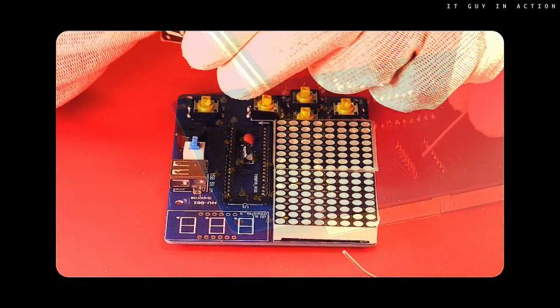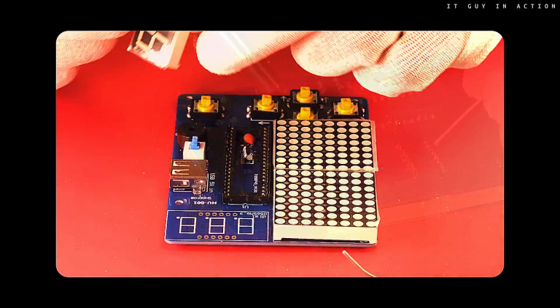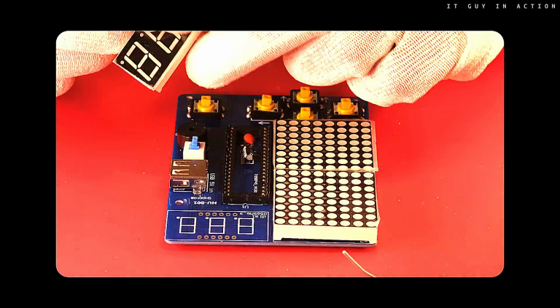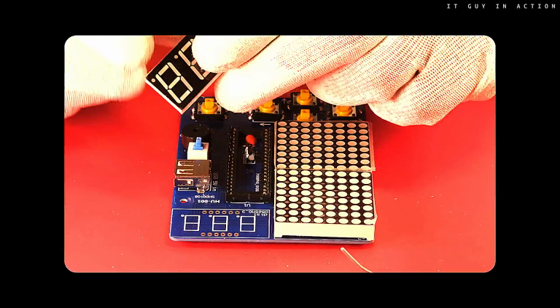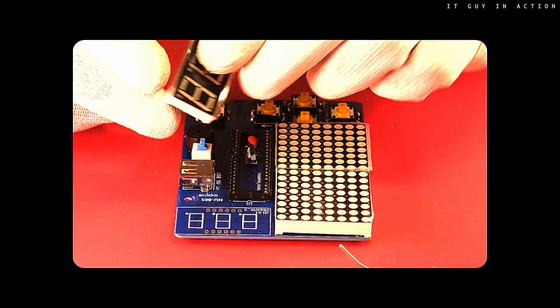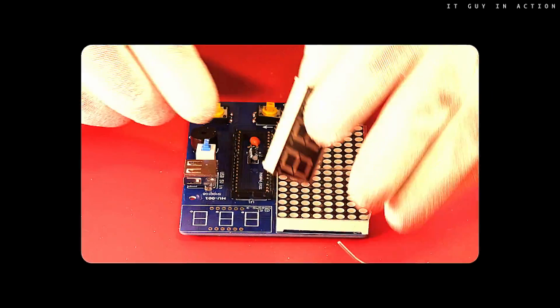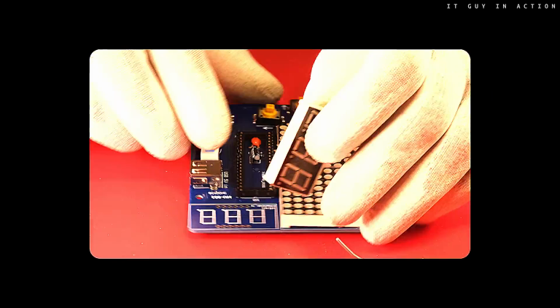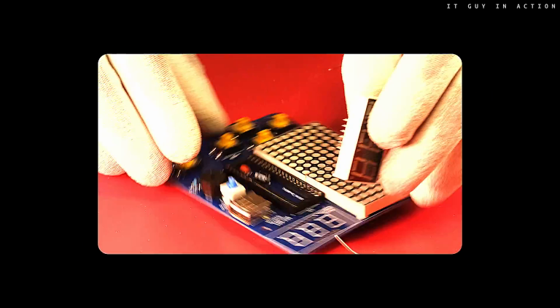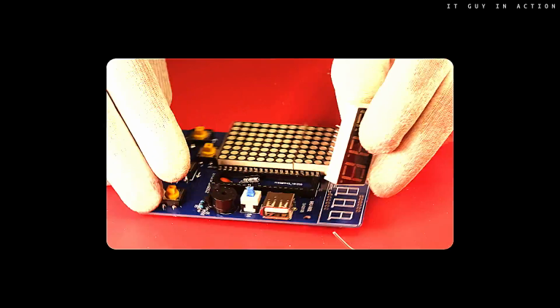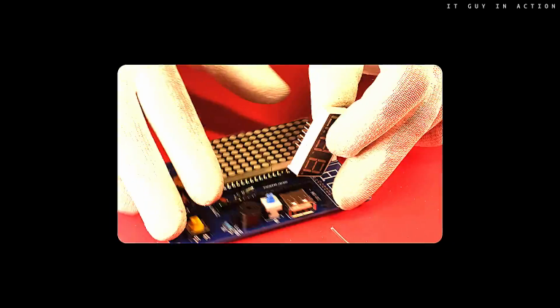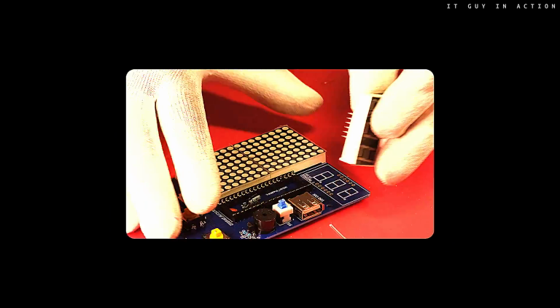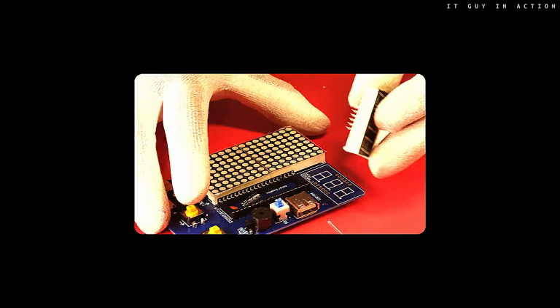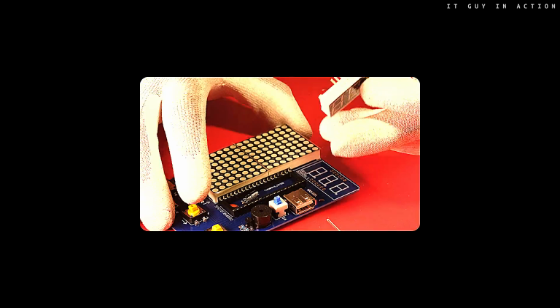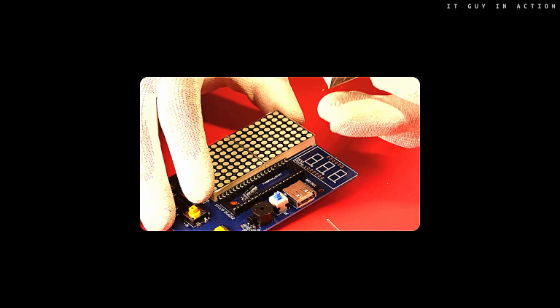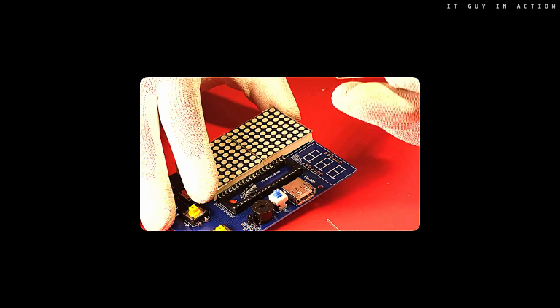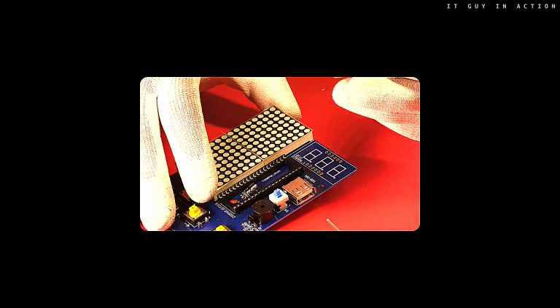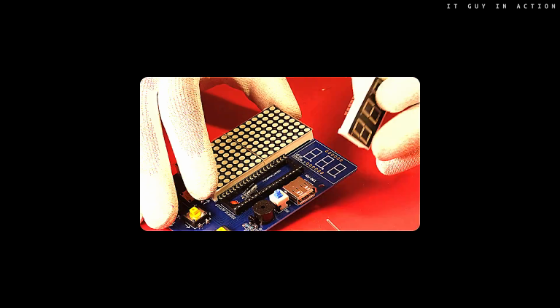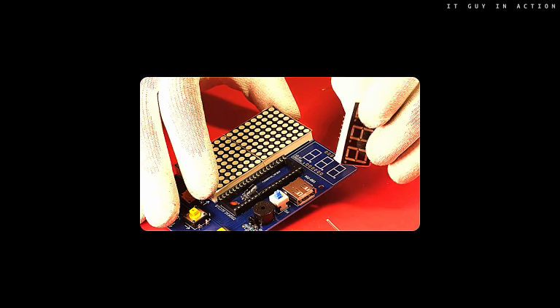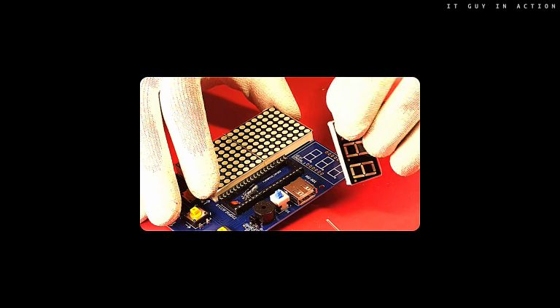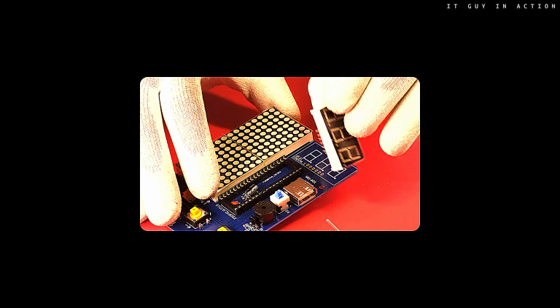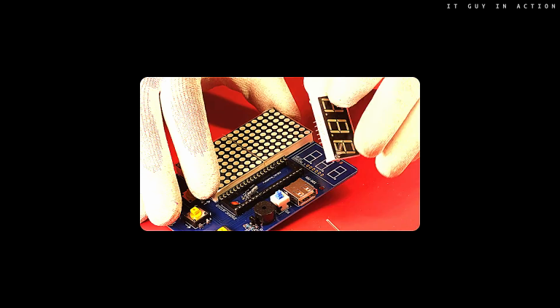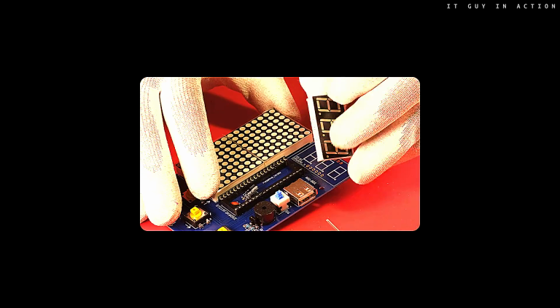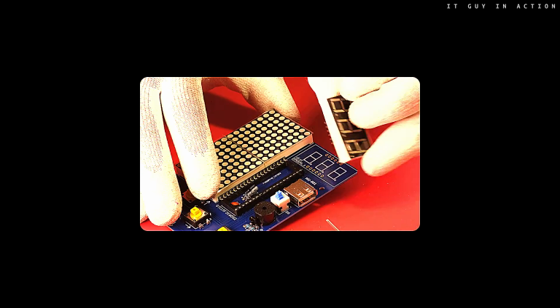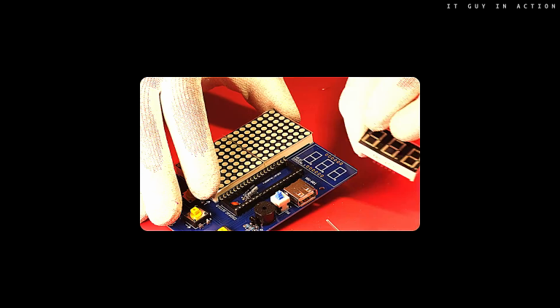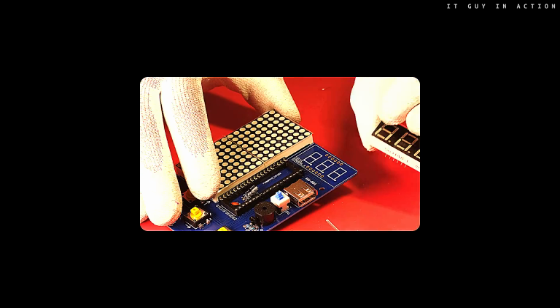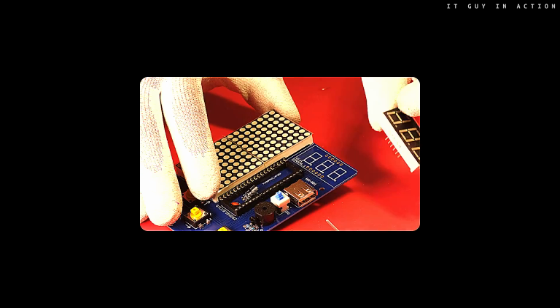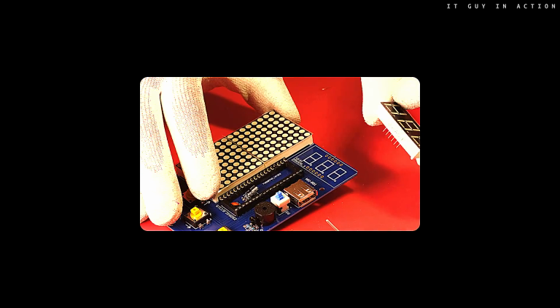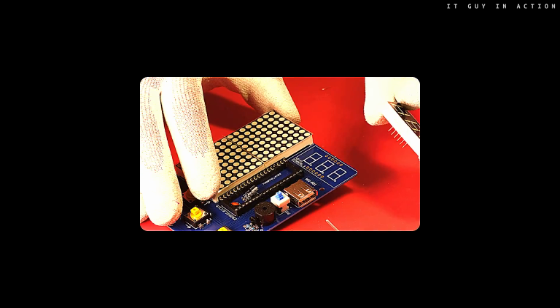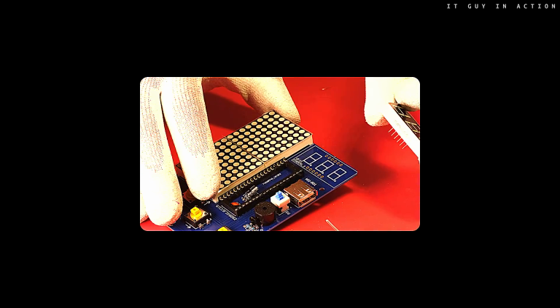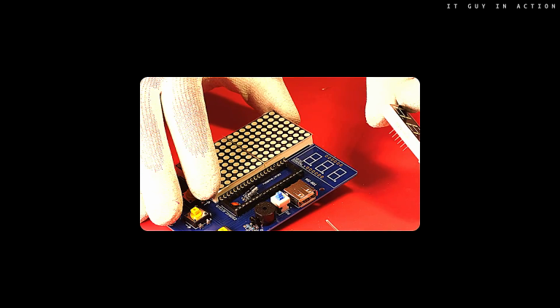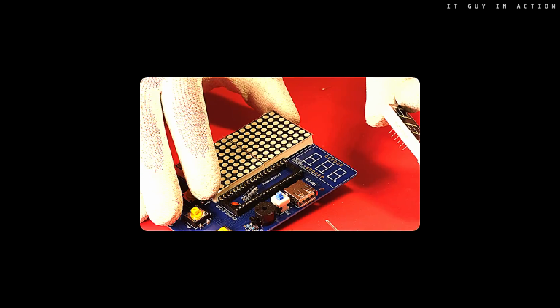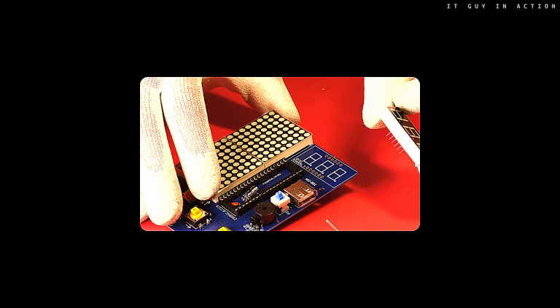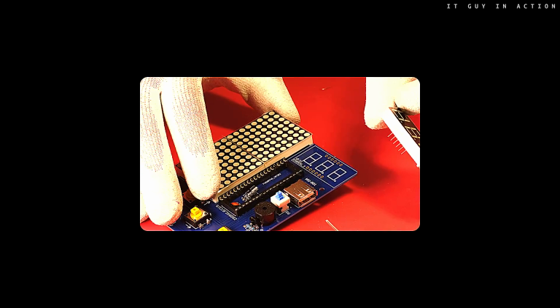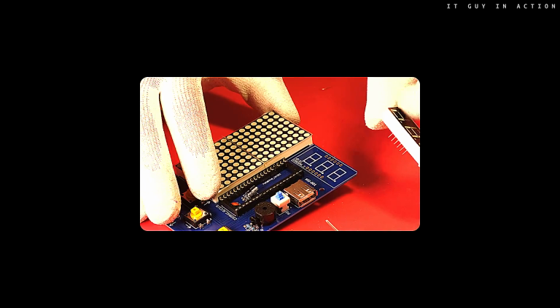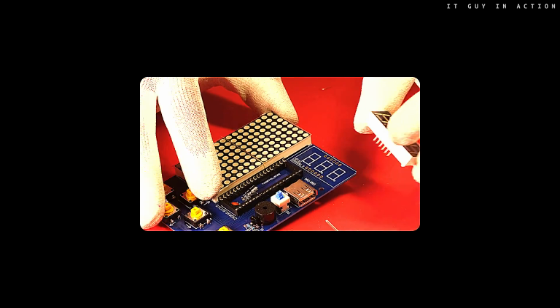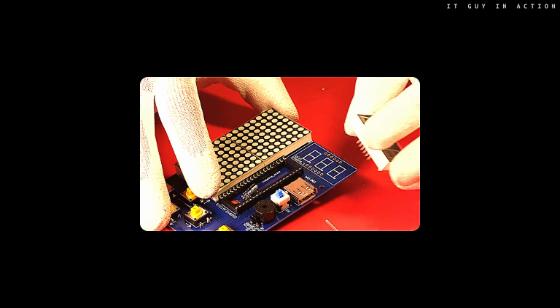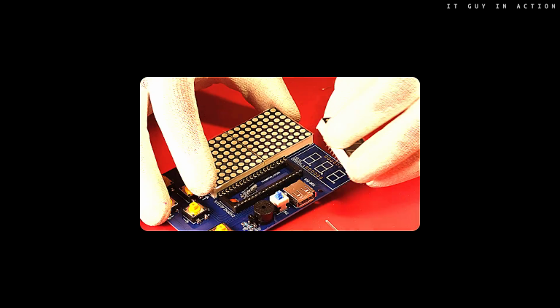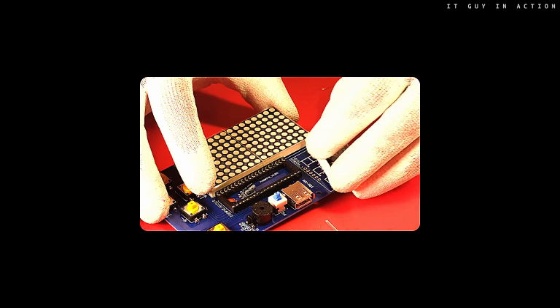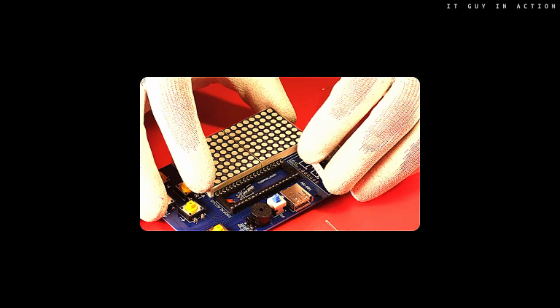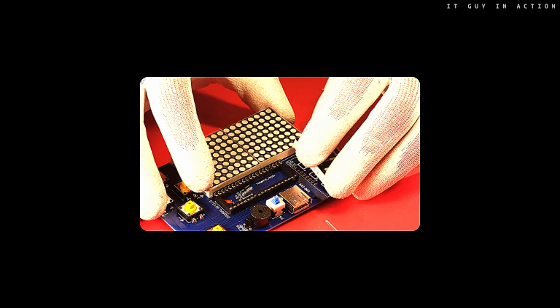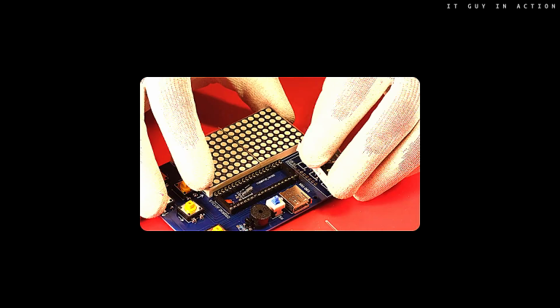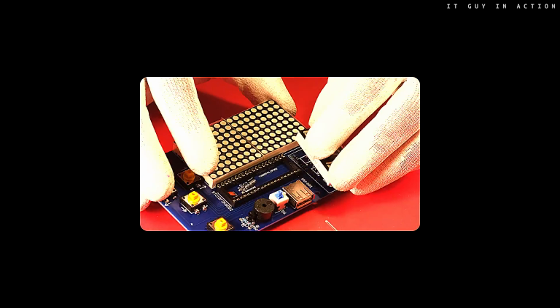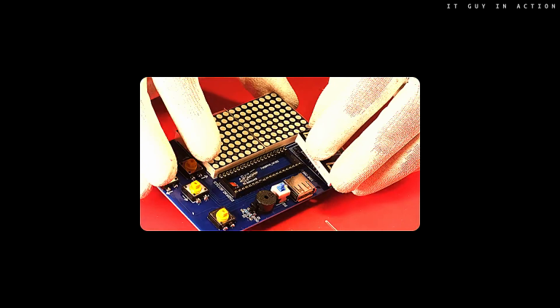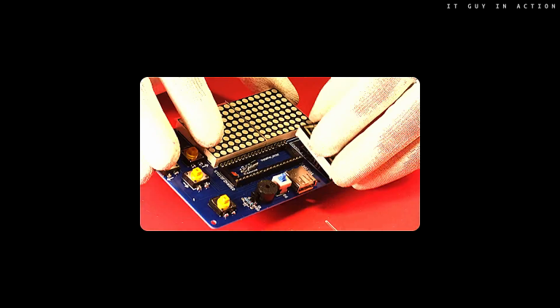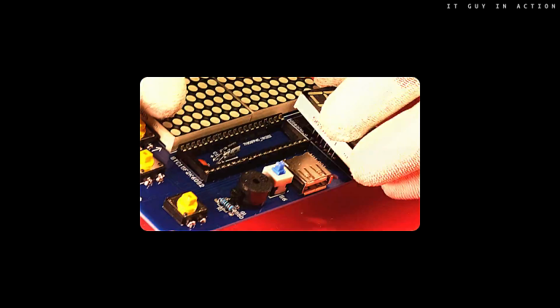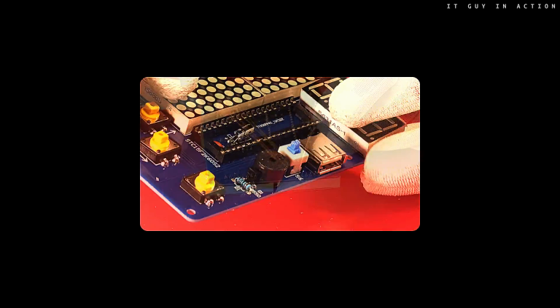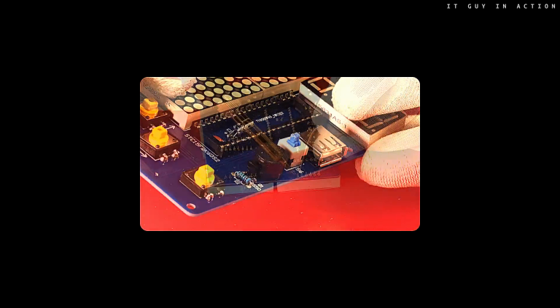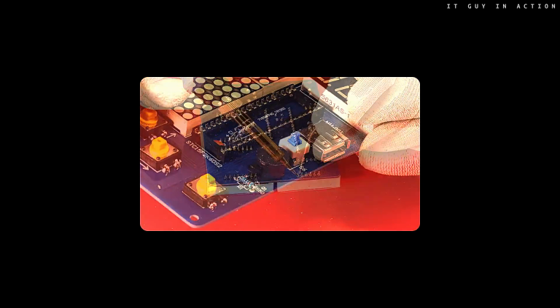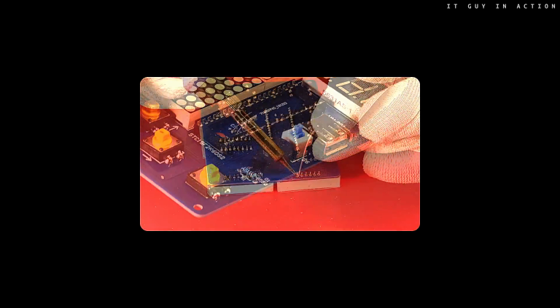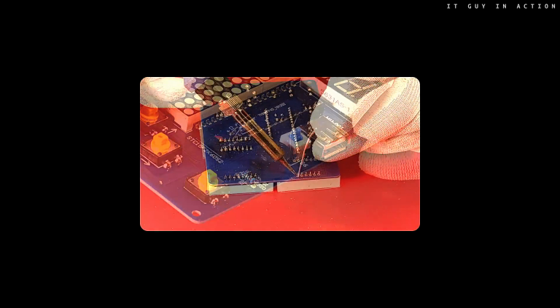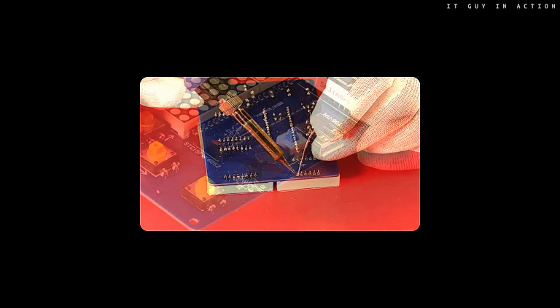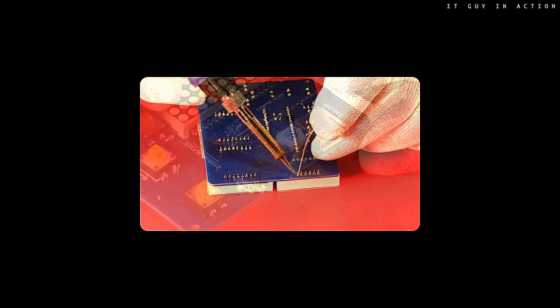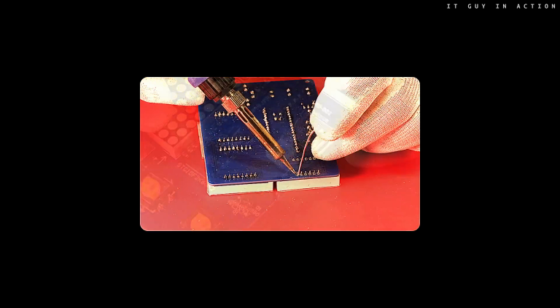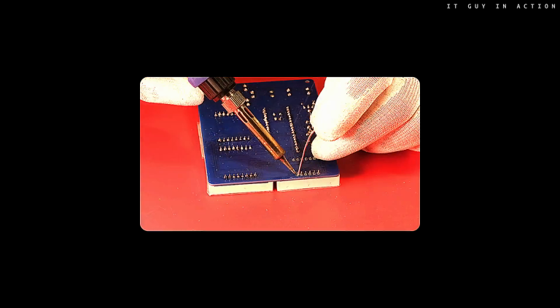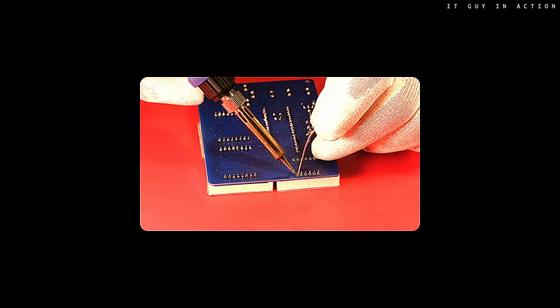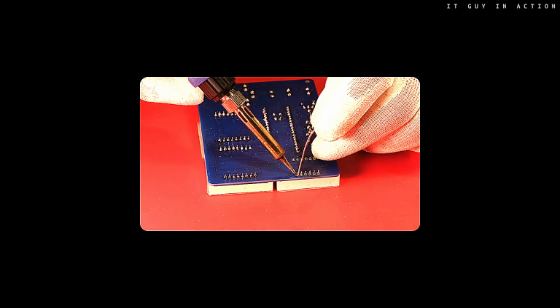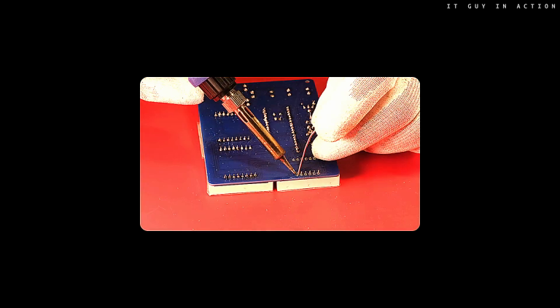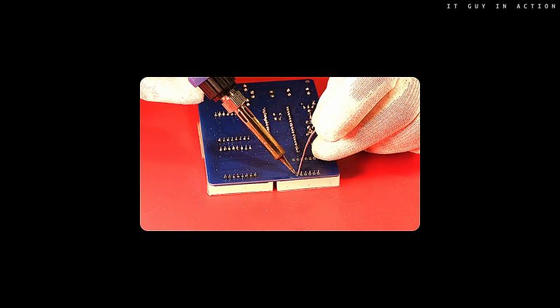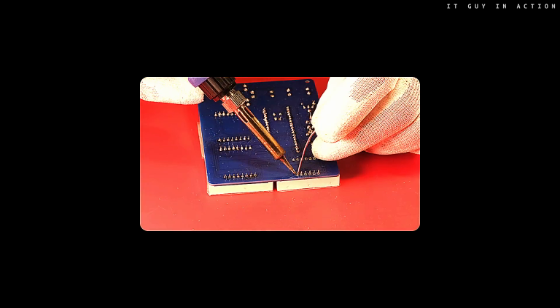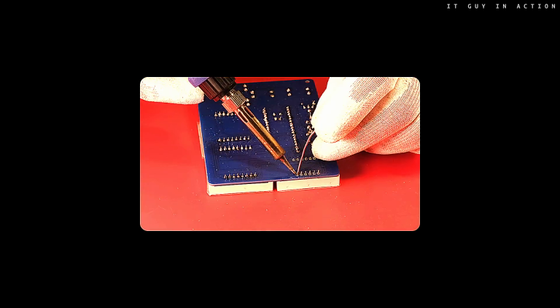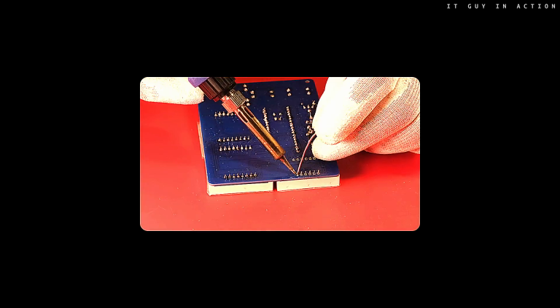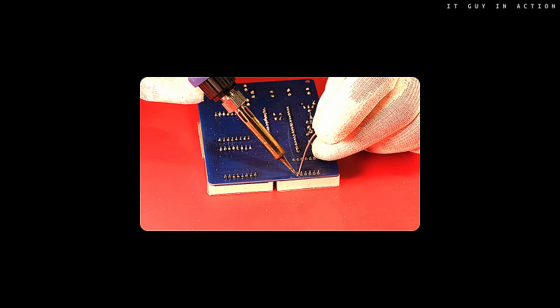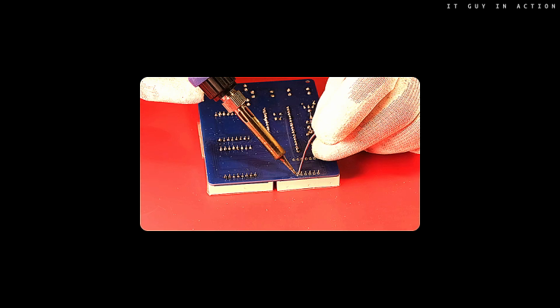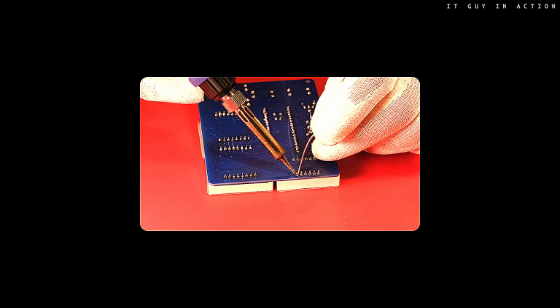This three-digit LED display also needs to be mounted properly.